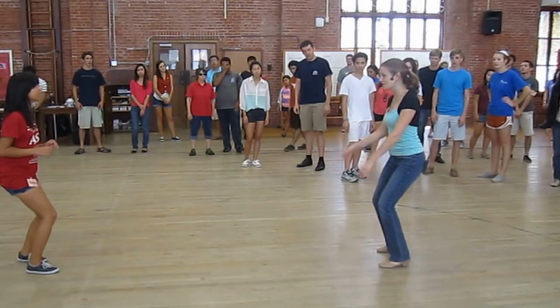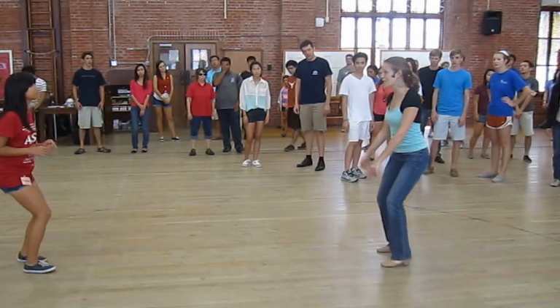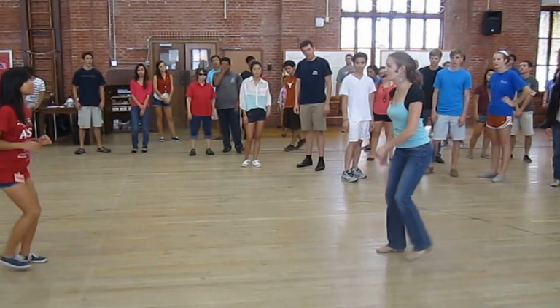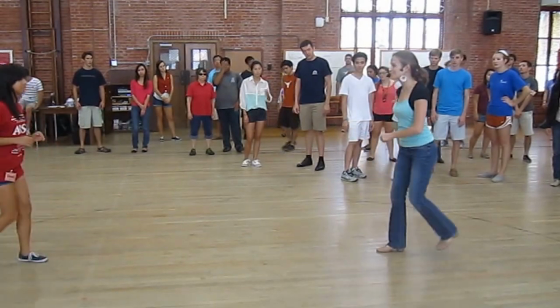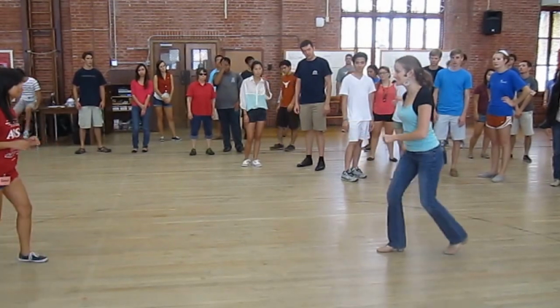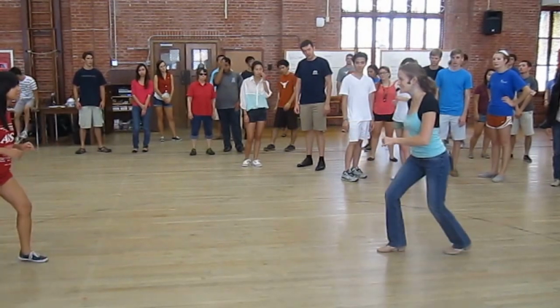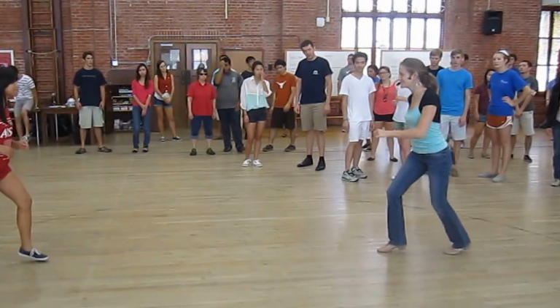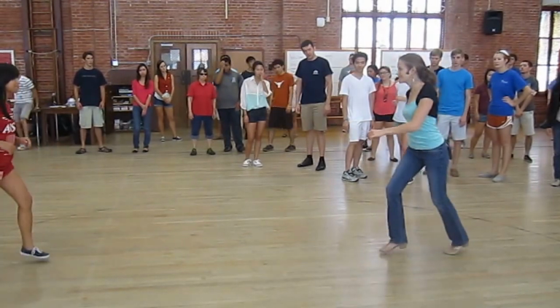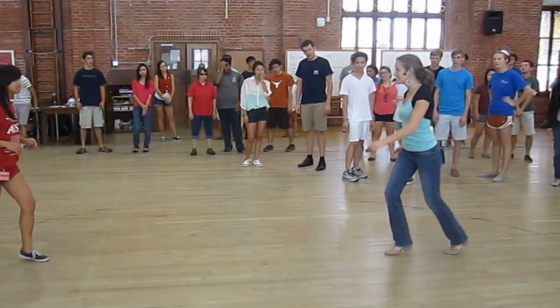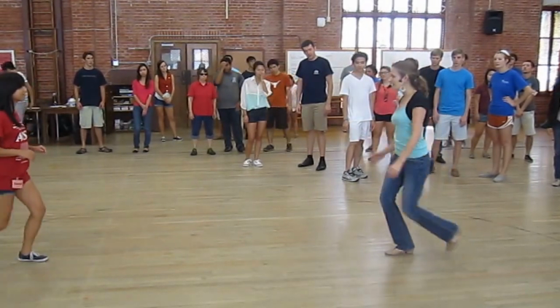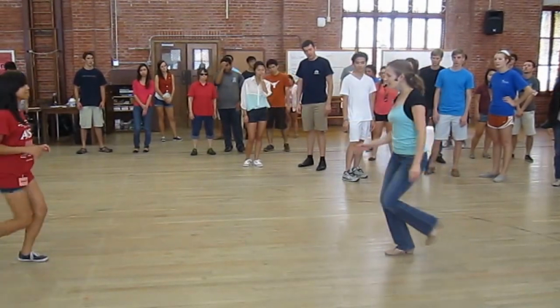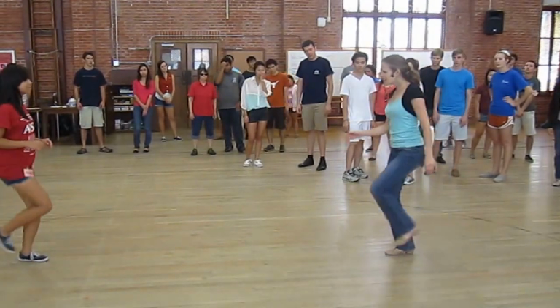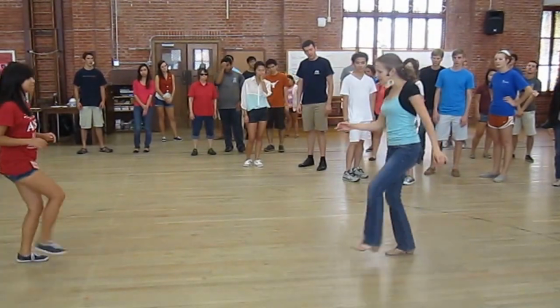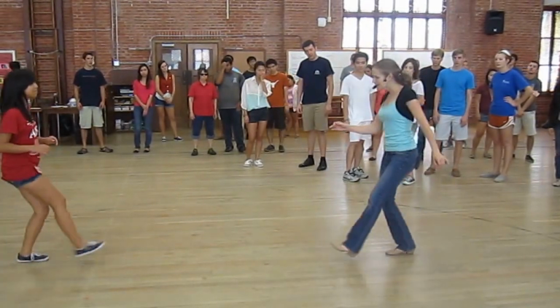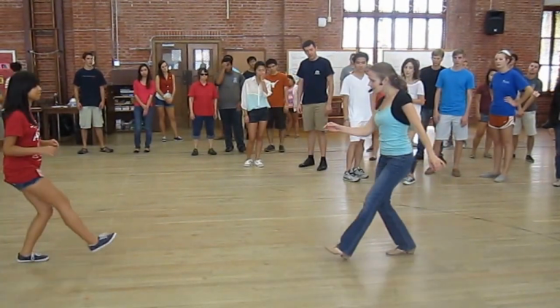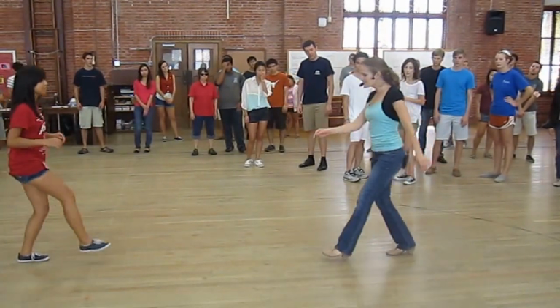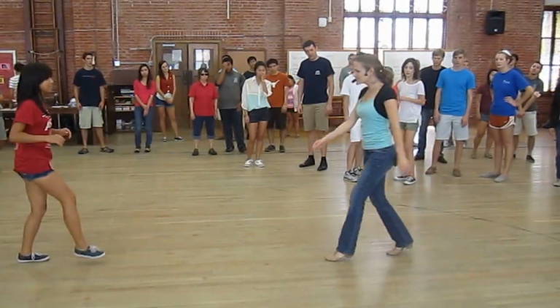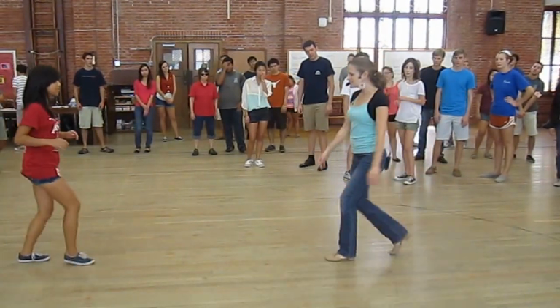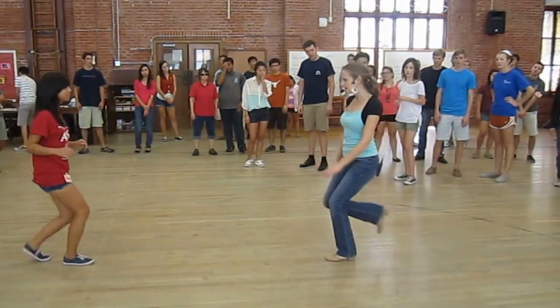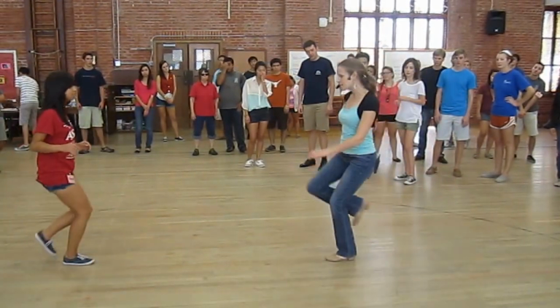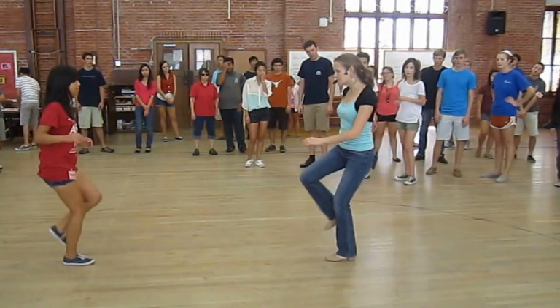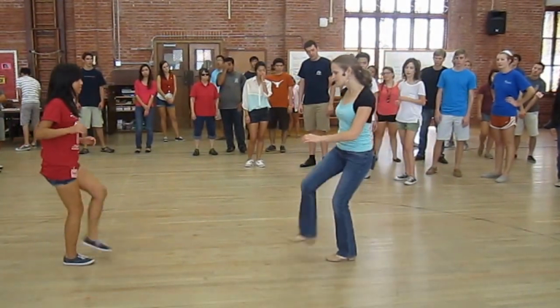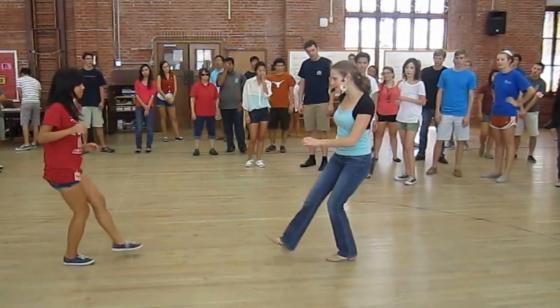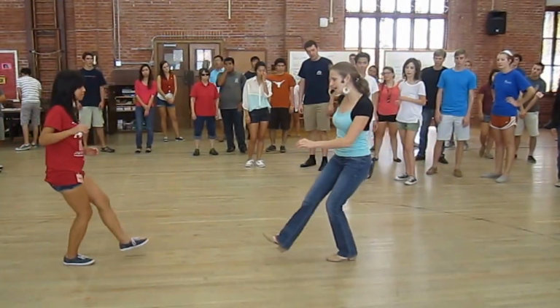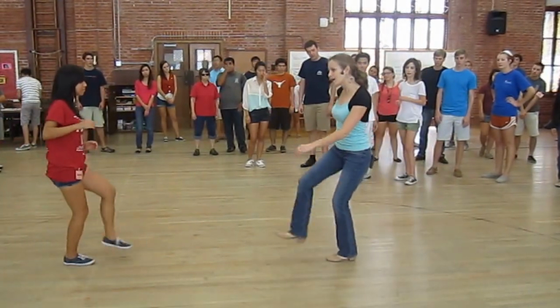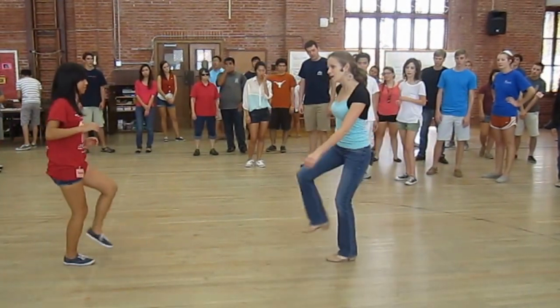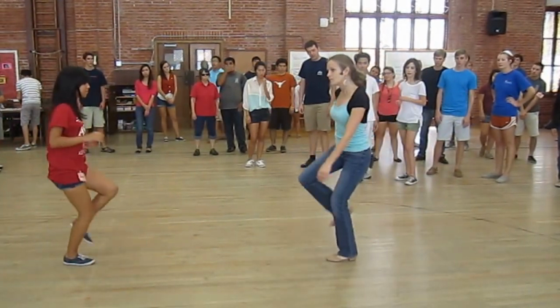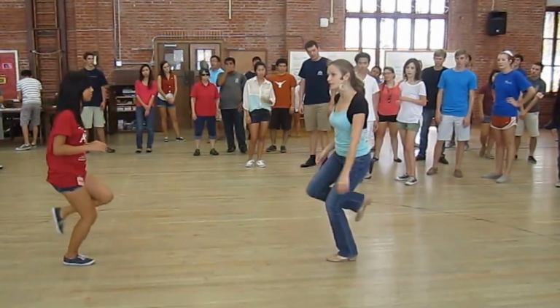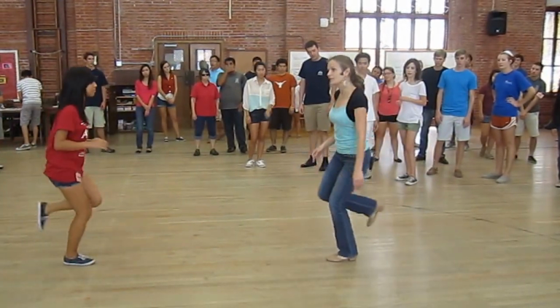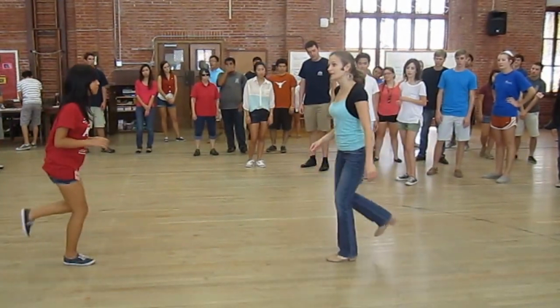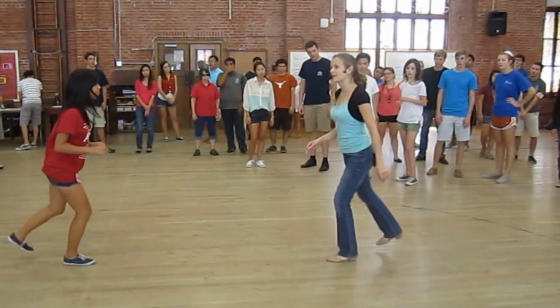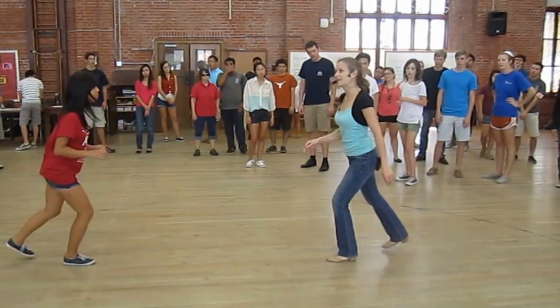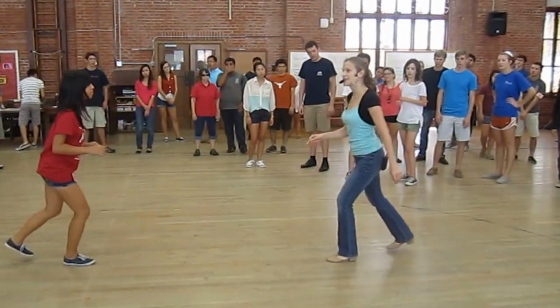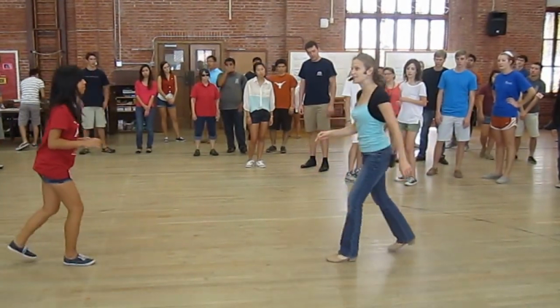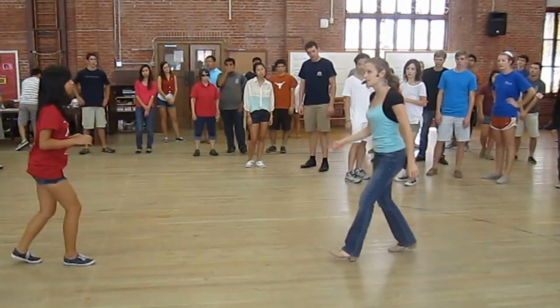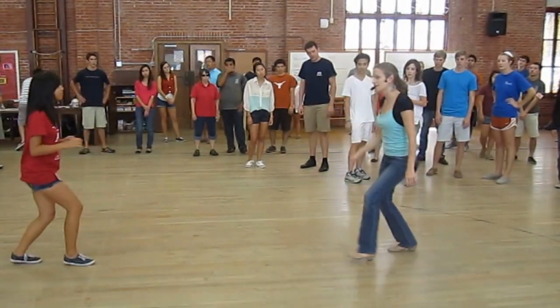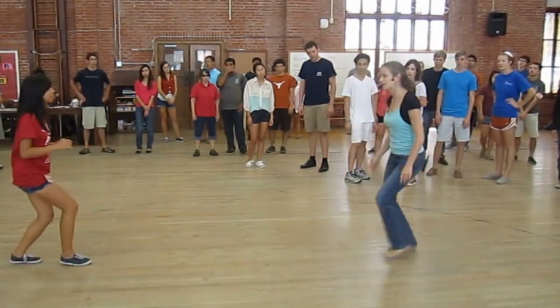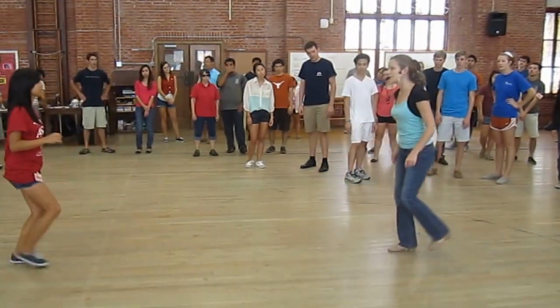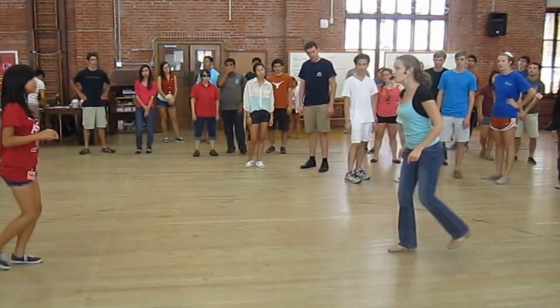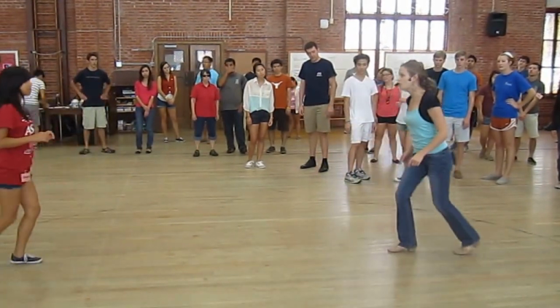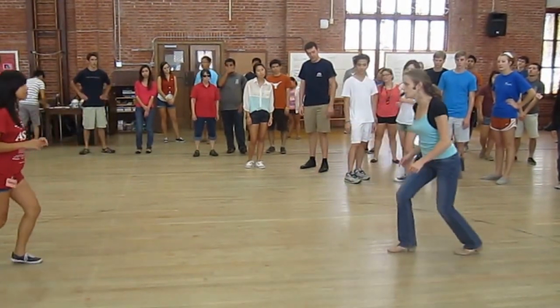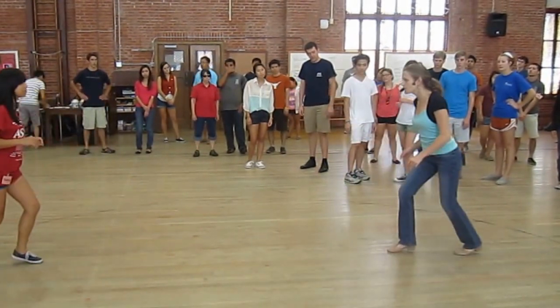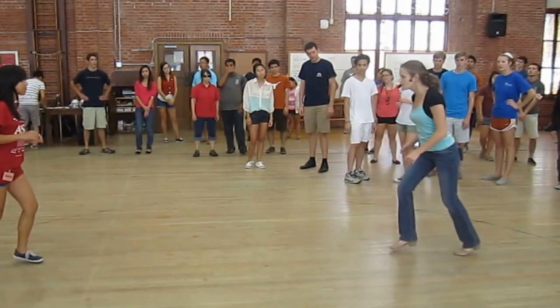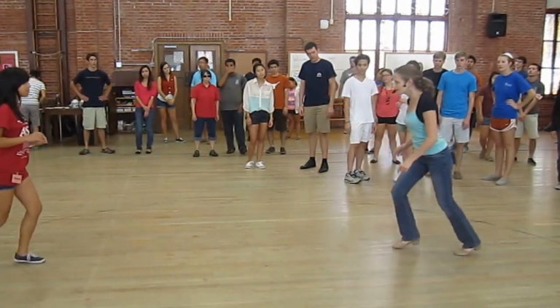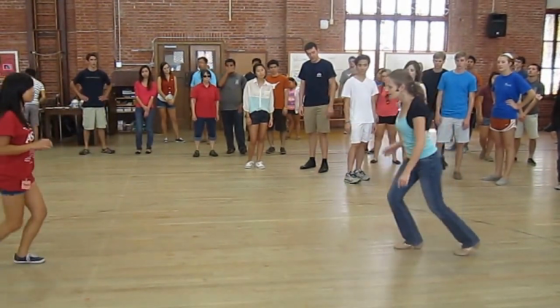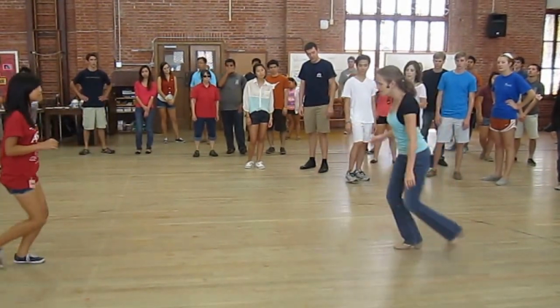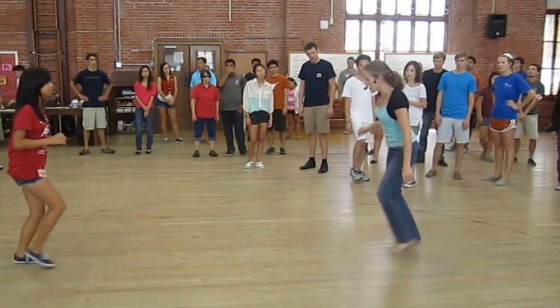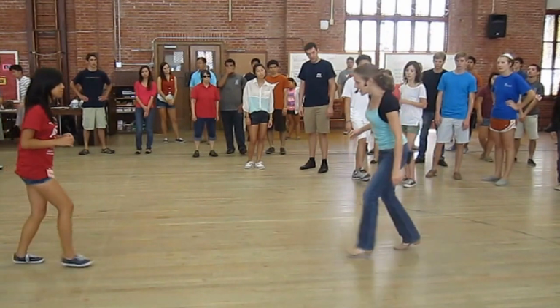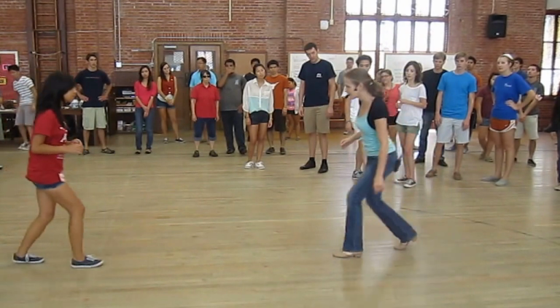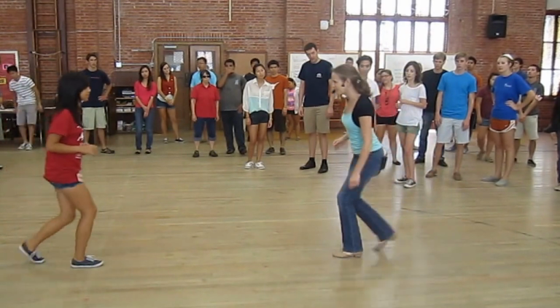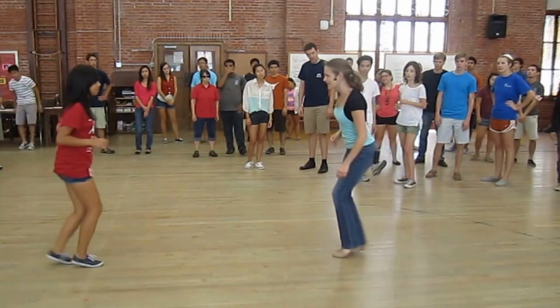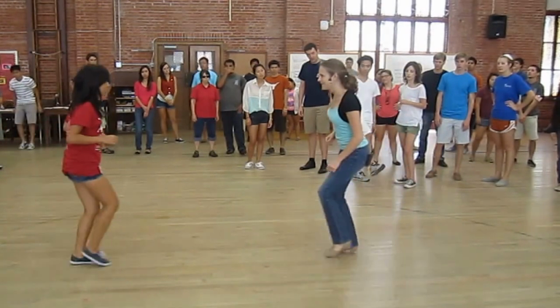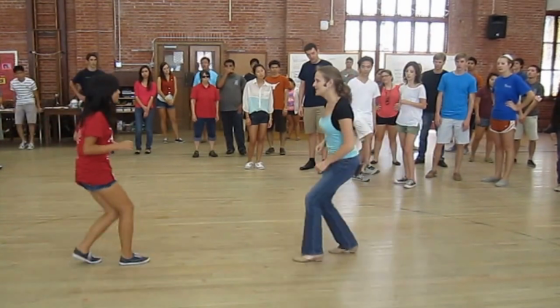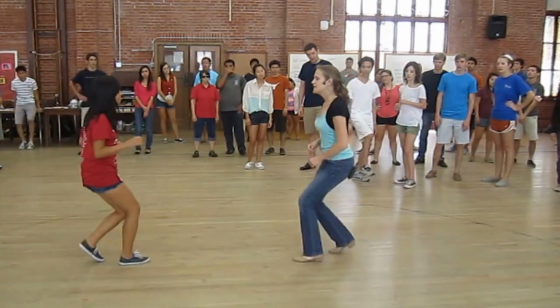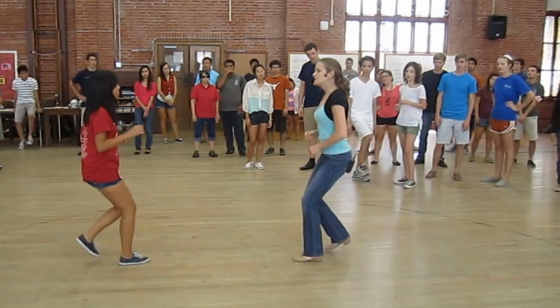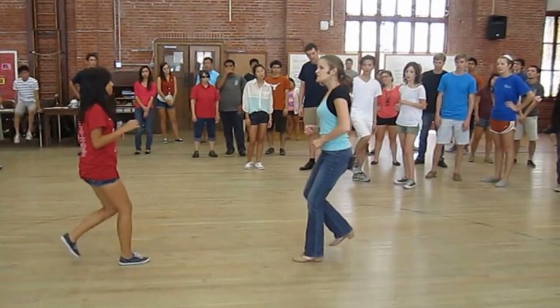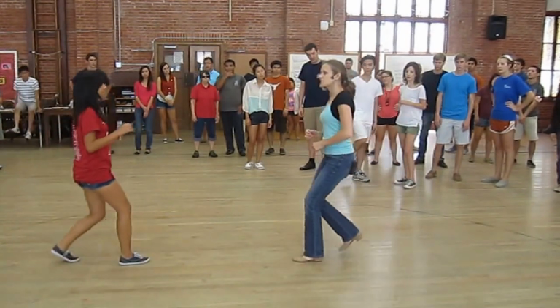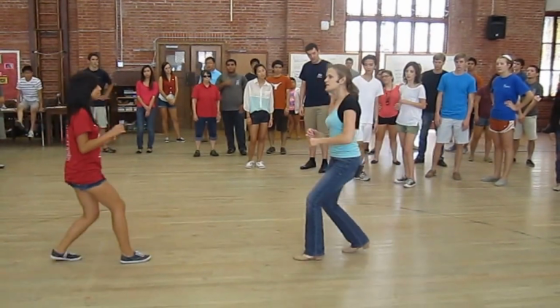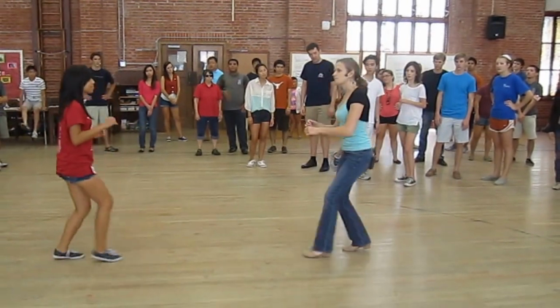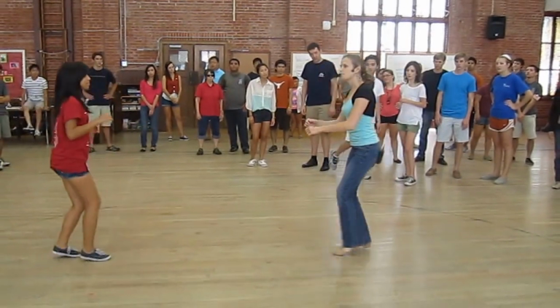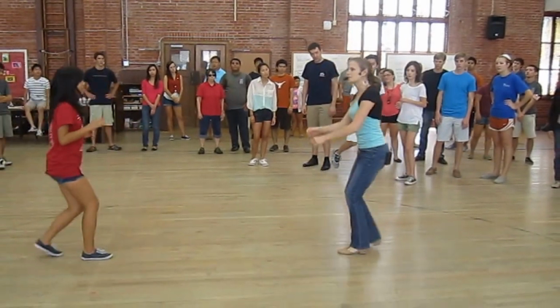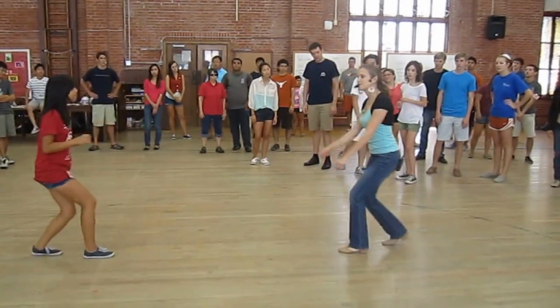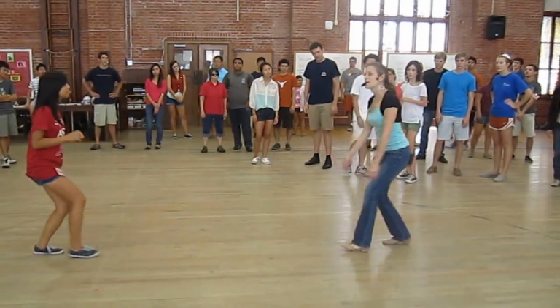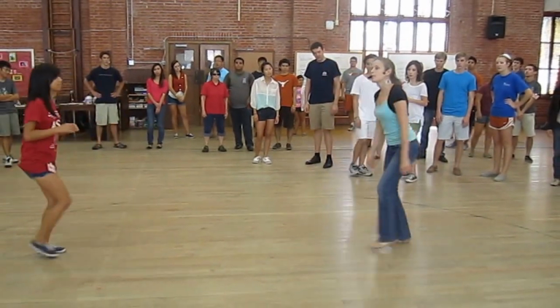And then Charleston — kick, step, double, kick. Then we did forward and back, triple step.